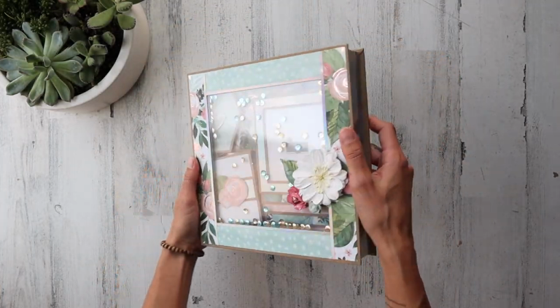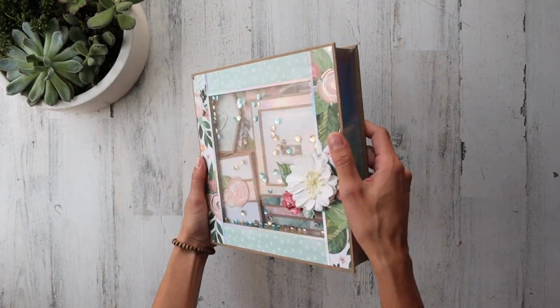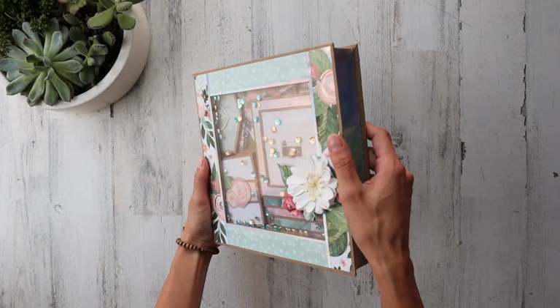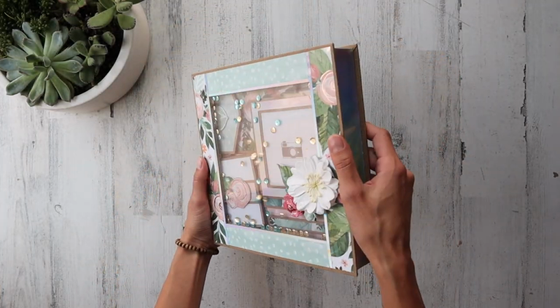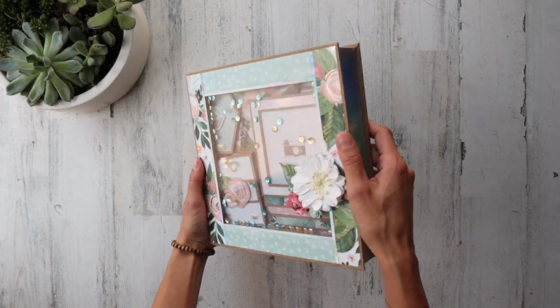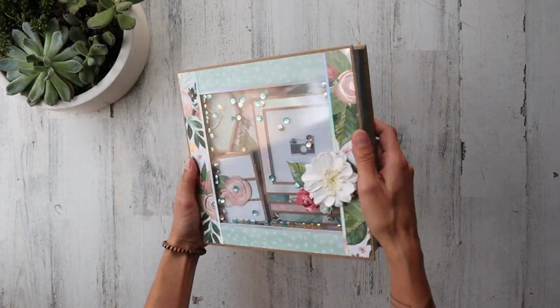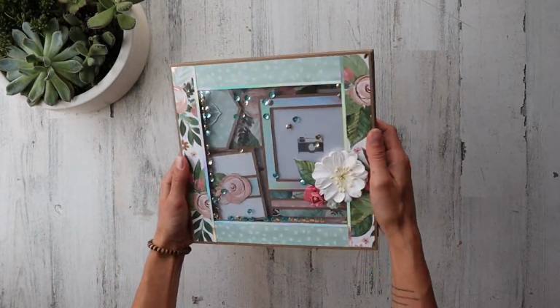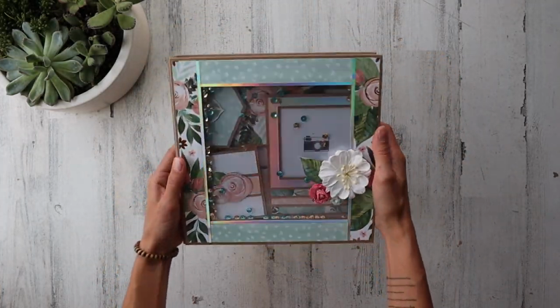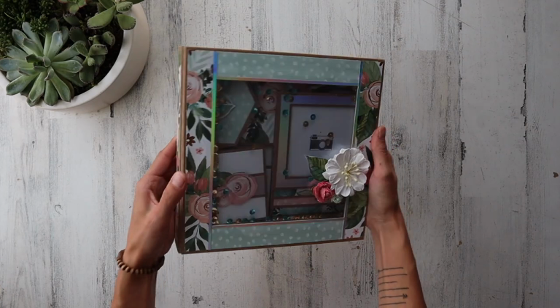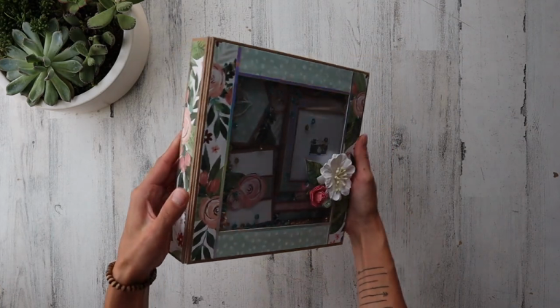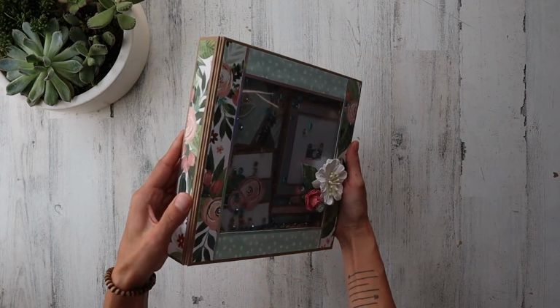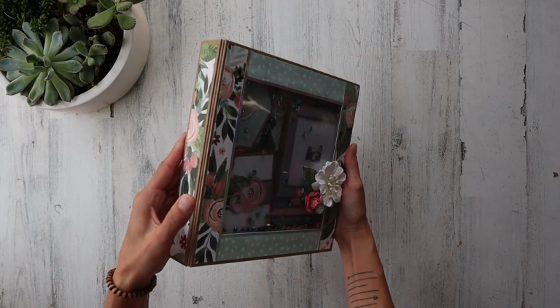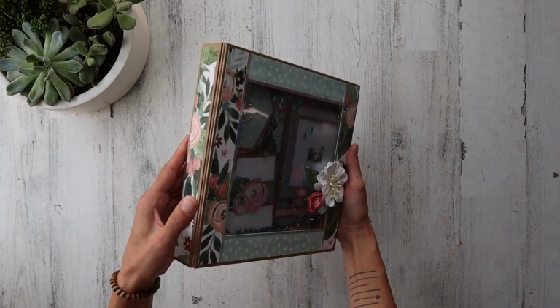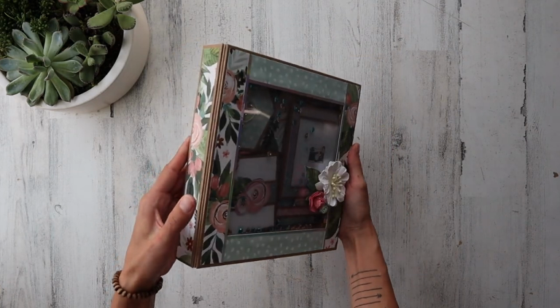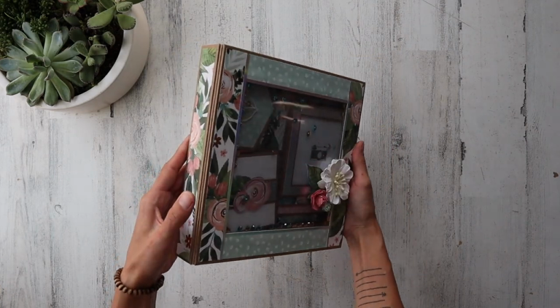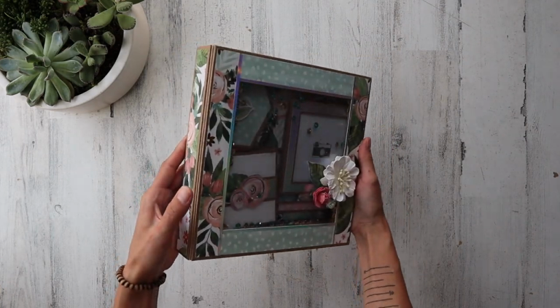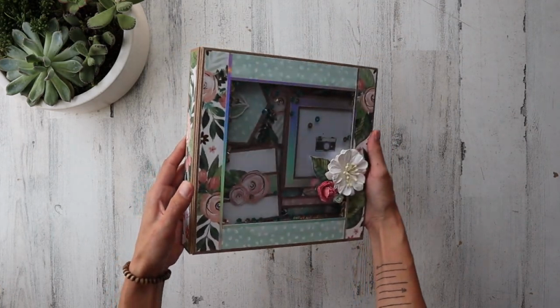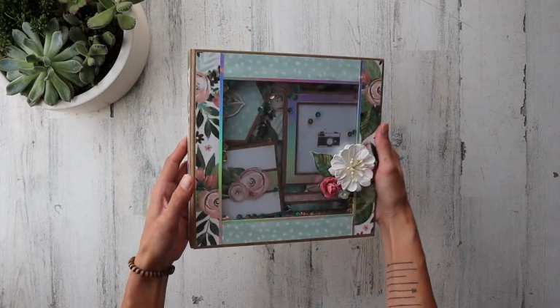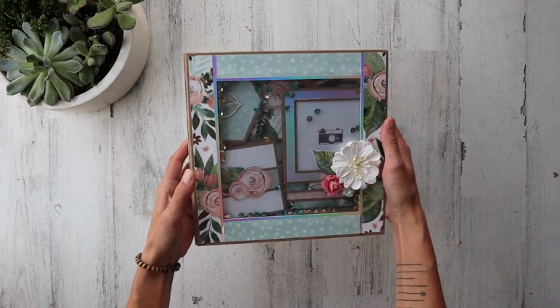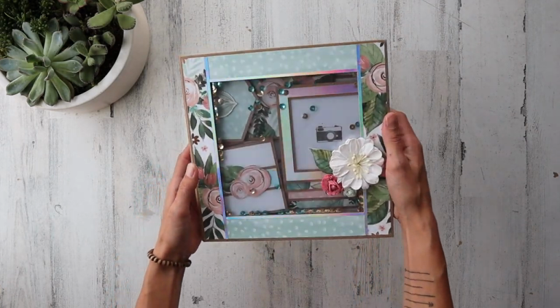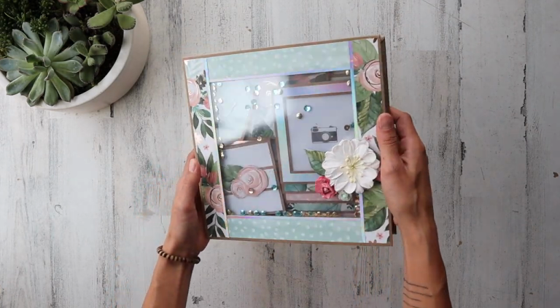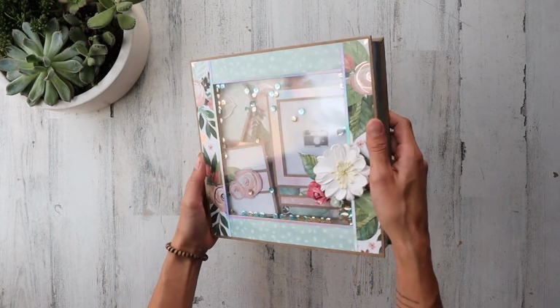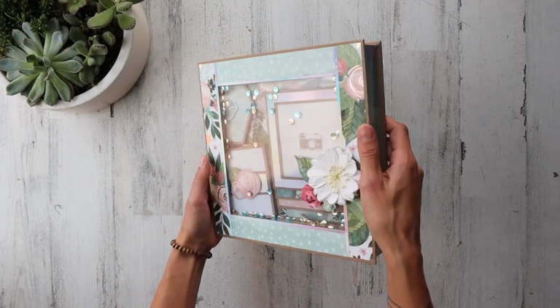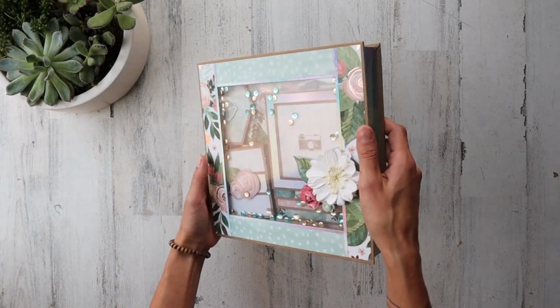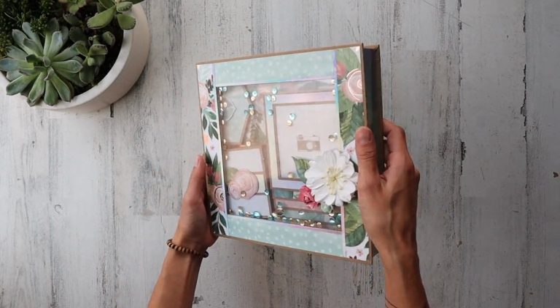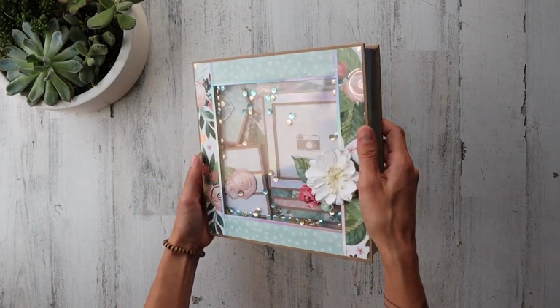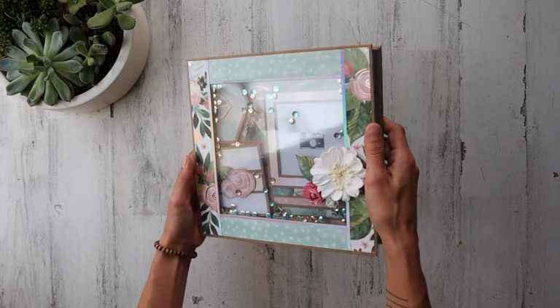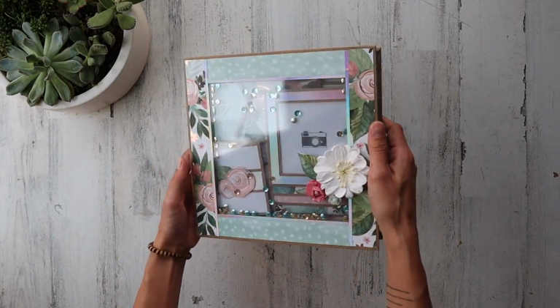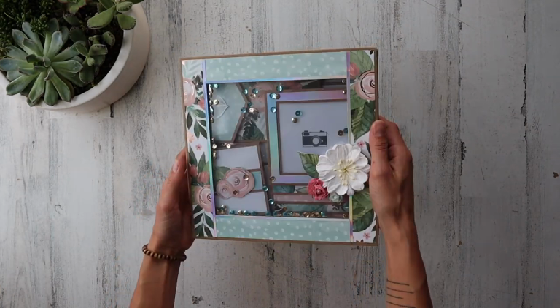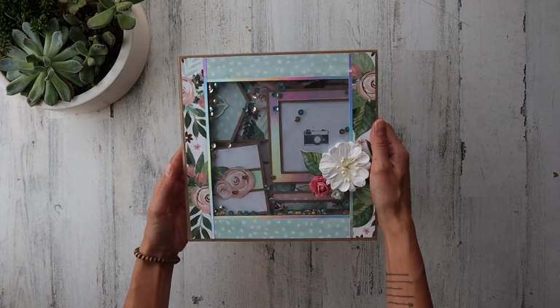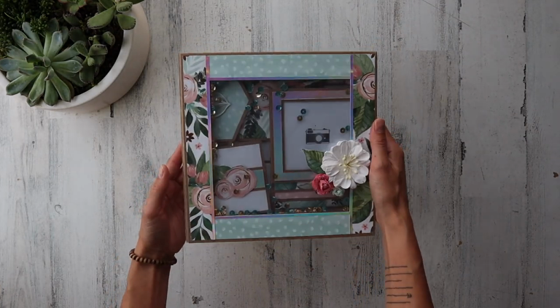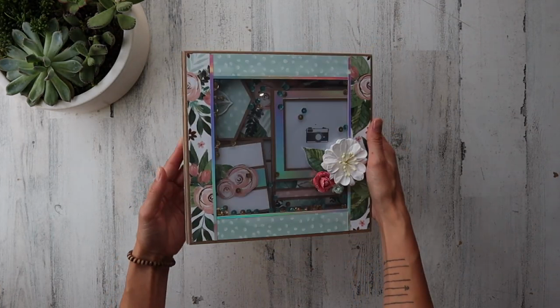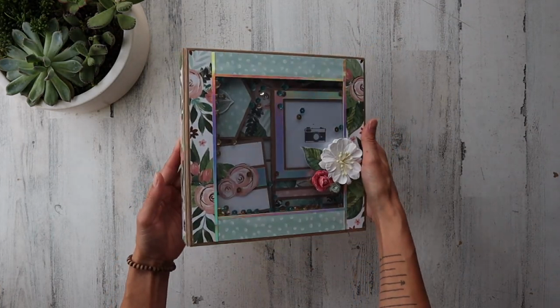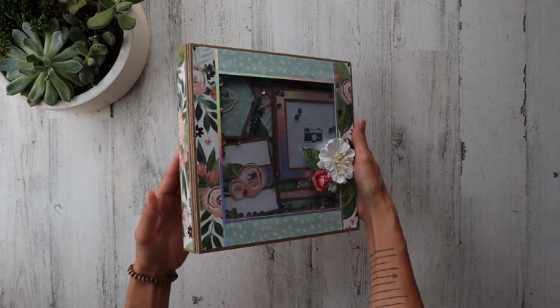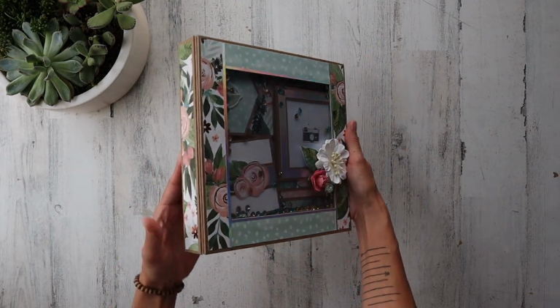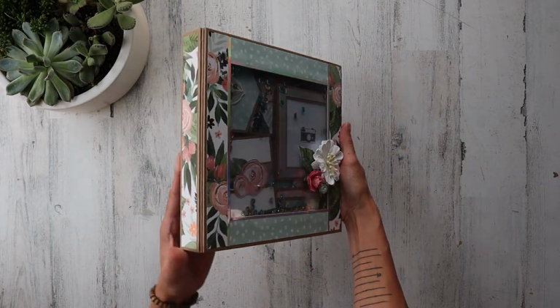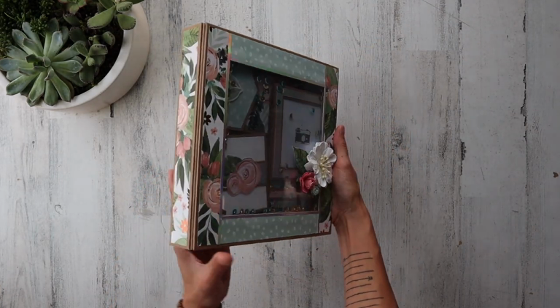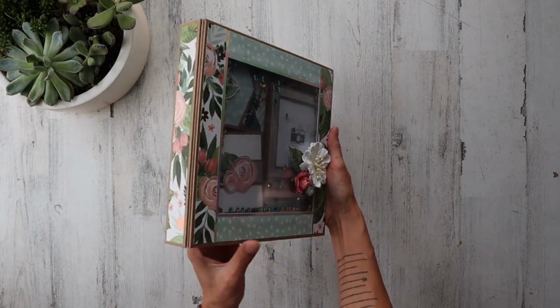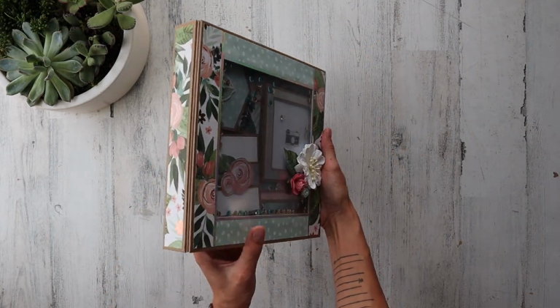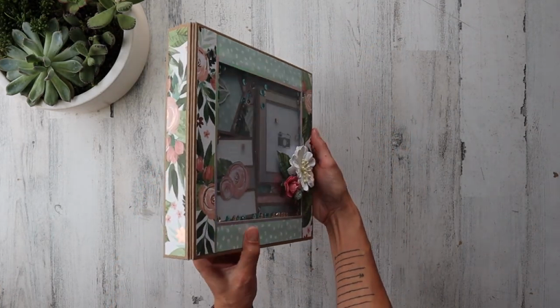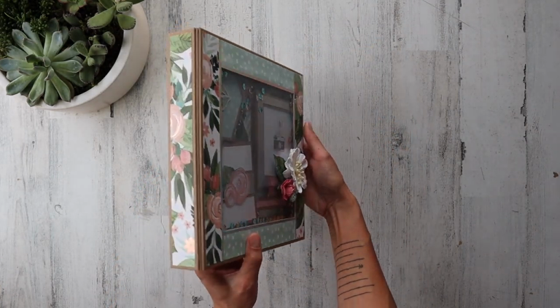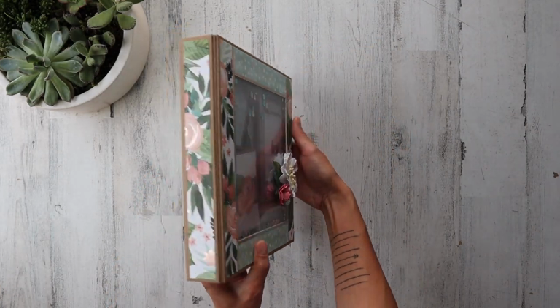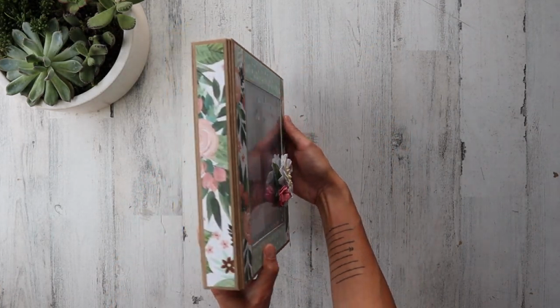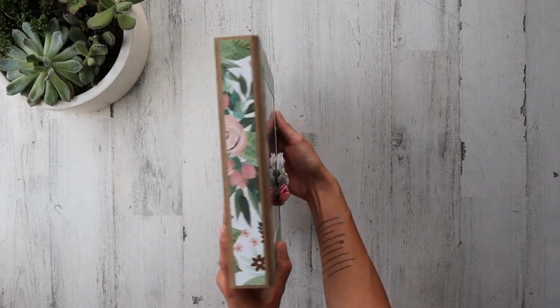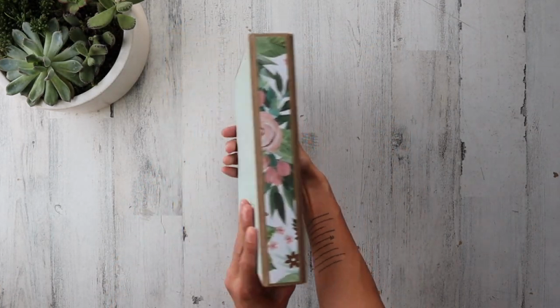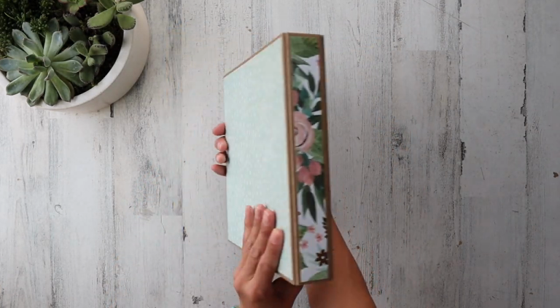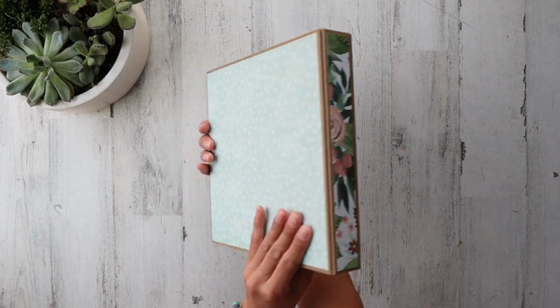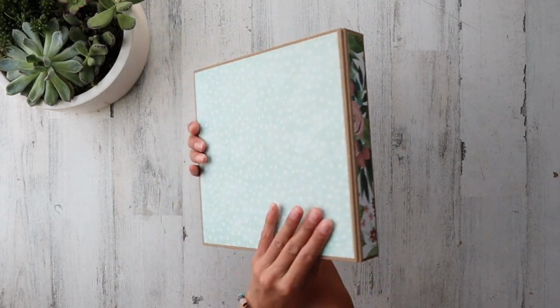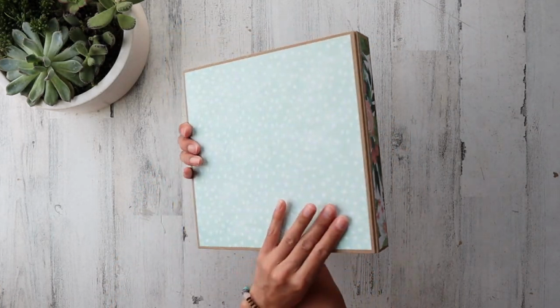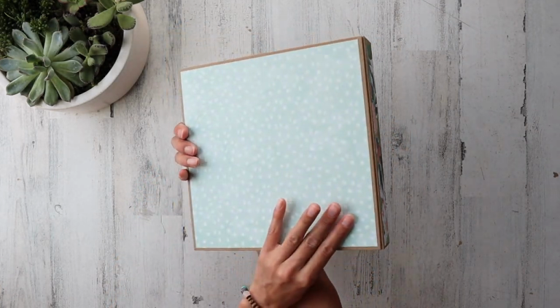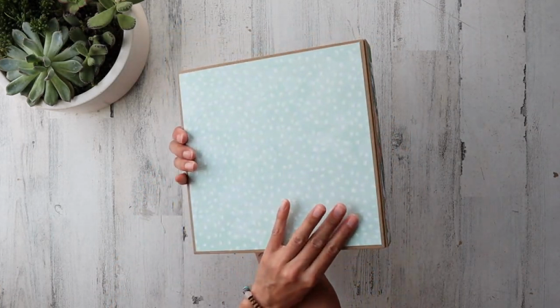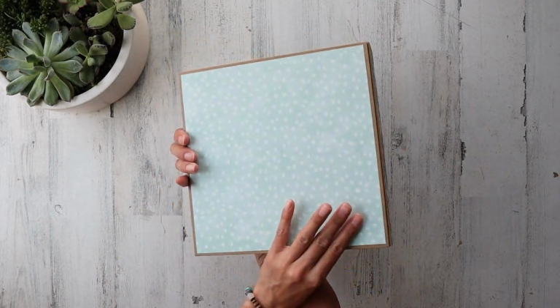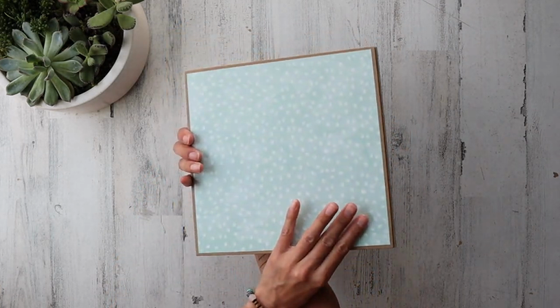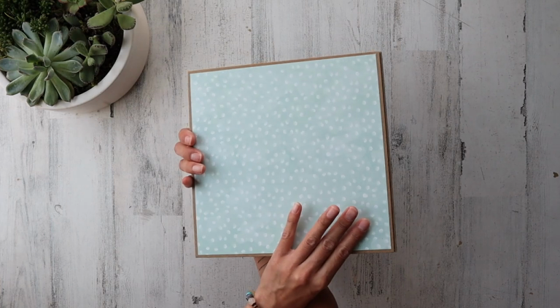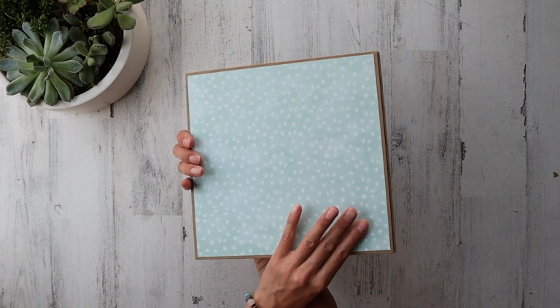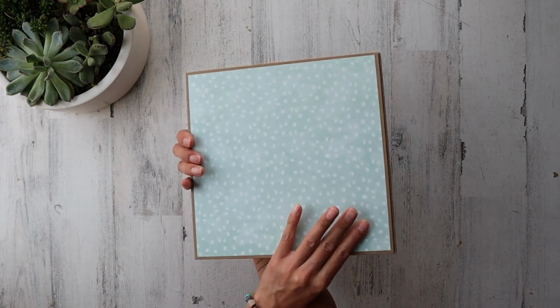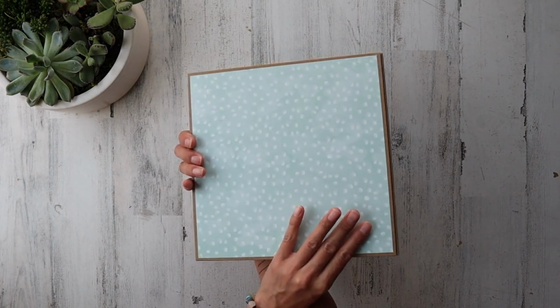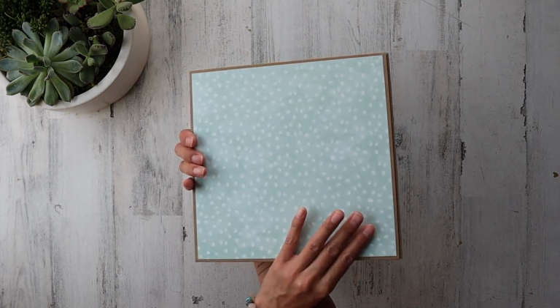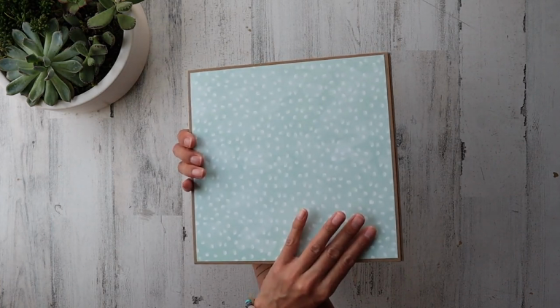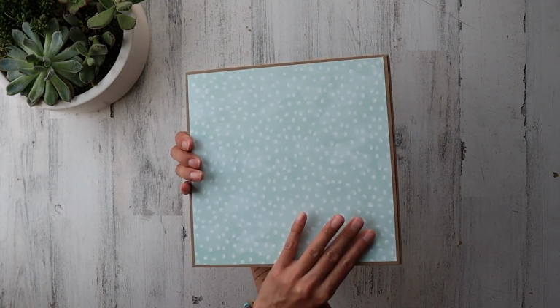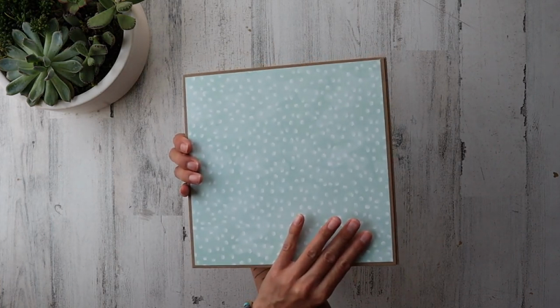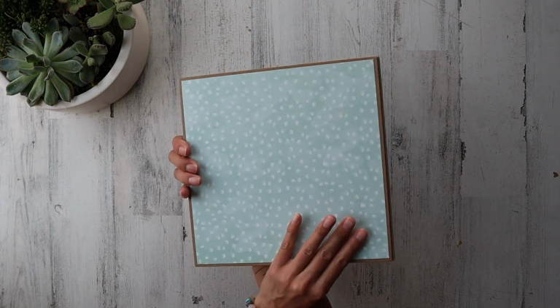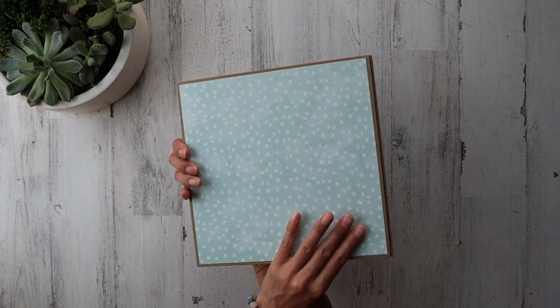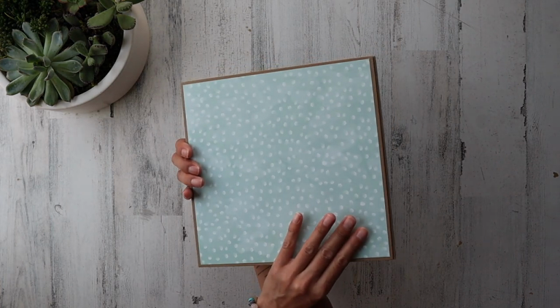The shaker element, the acetate, the foil — it's an obsession, and I think I honestly do have a problem.